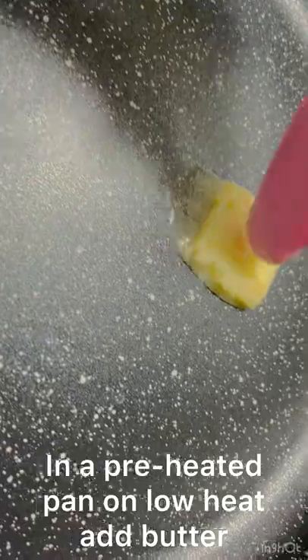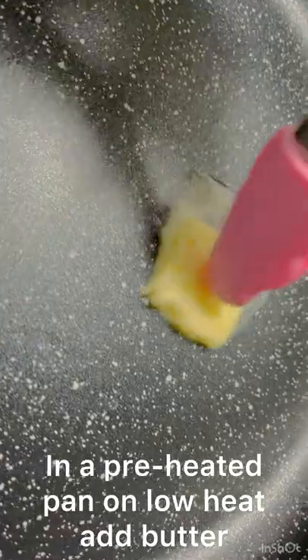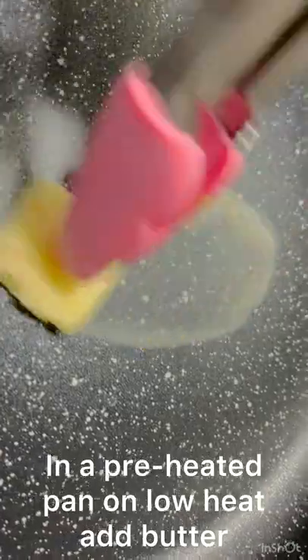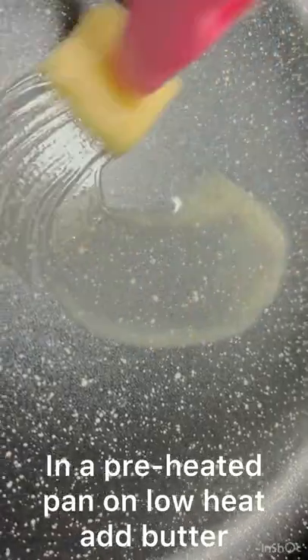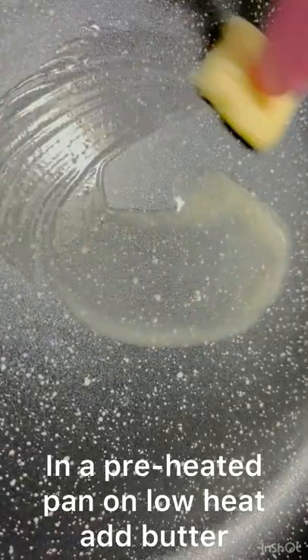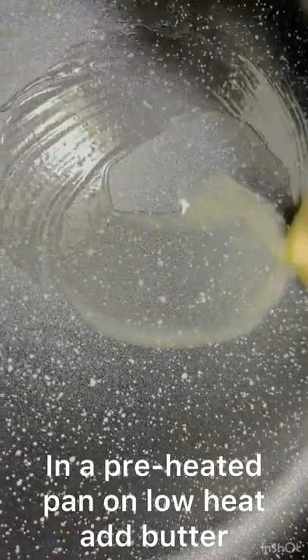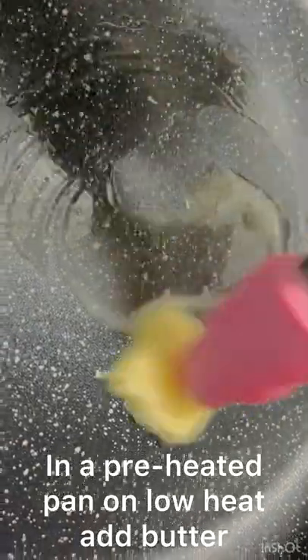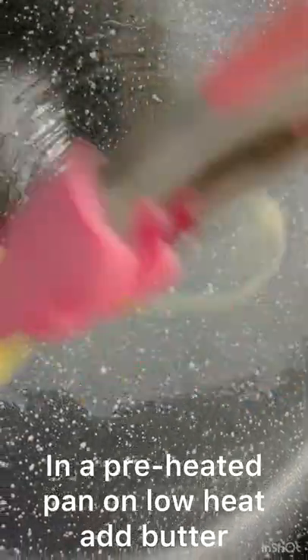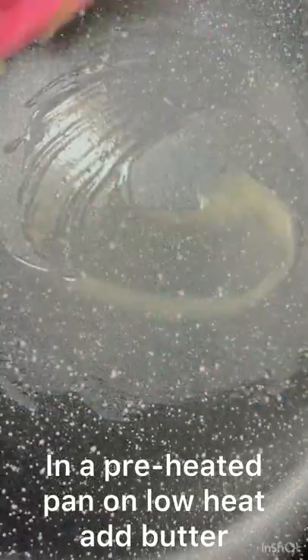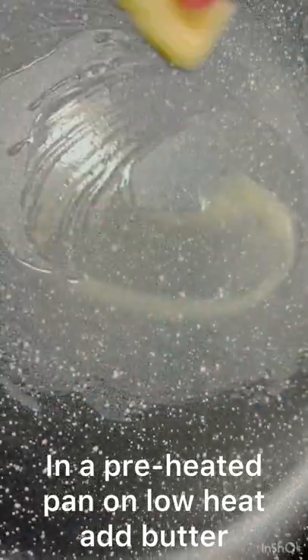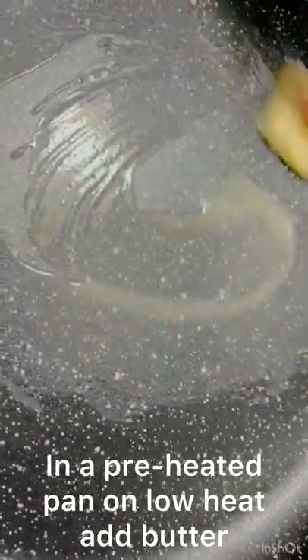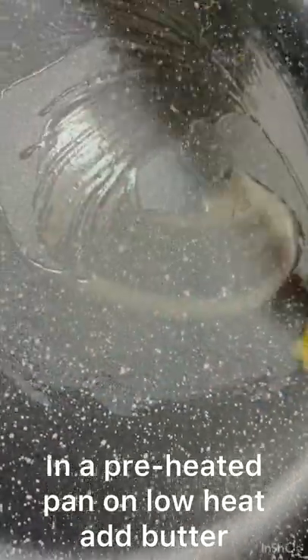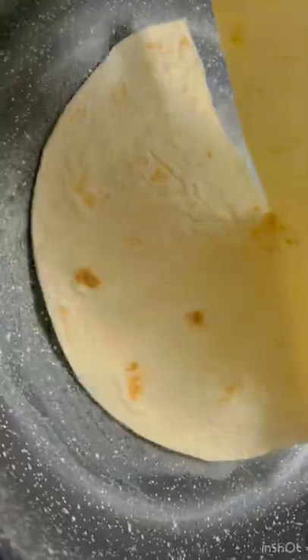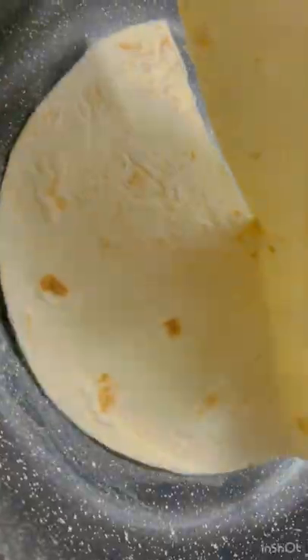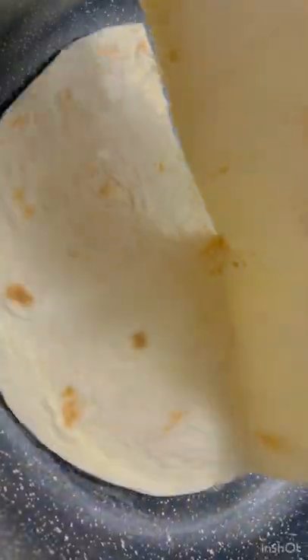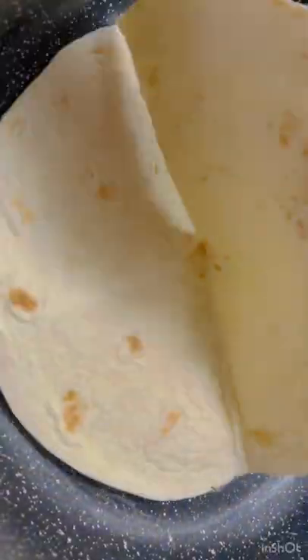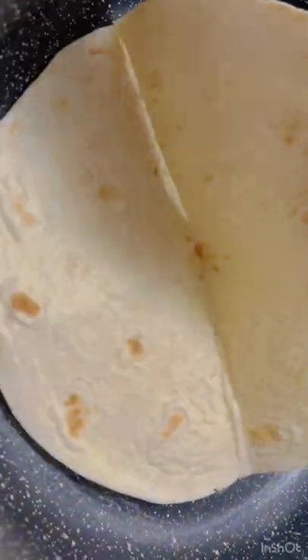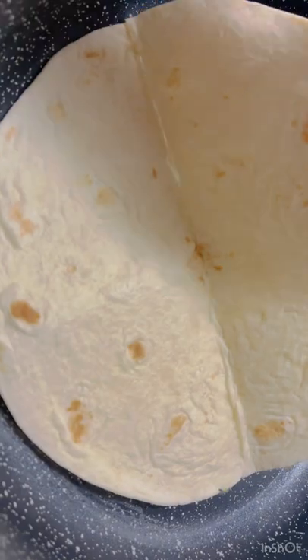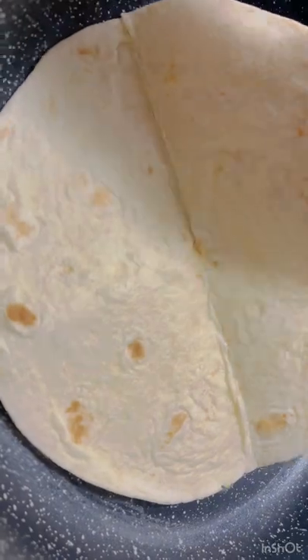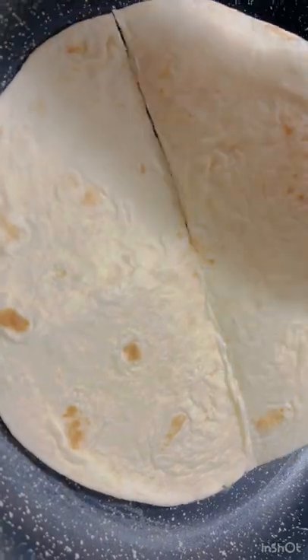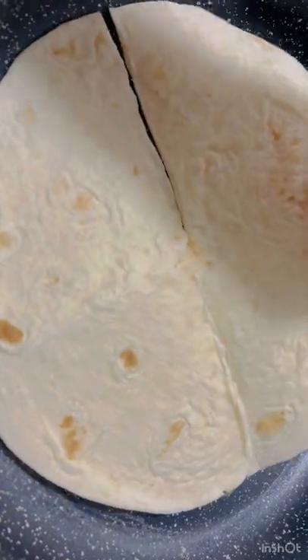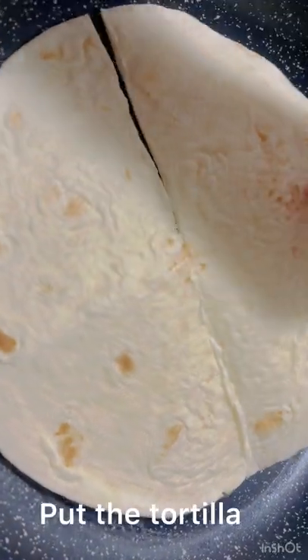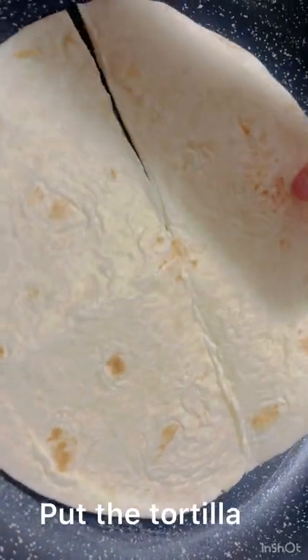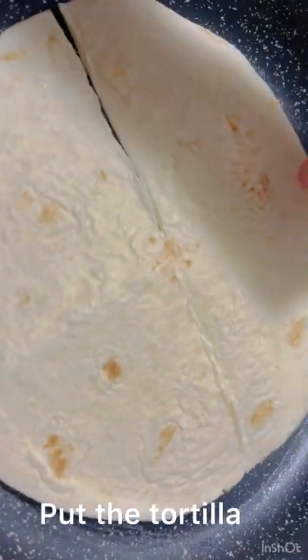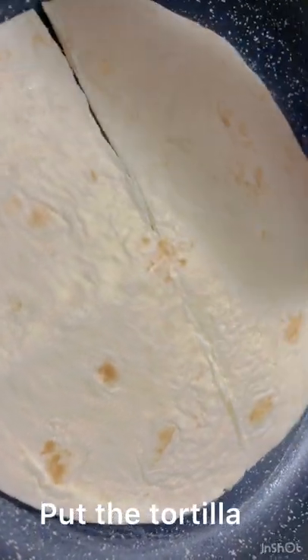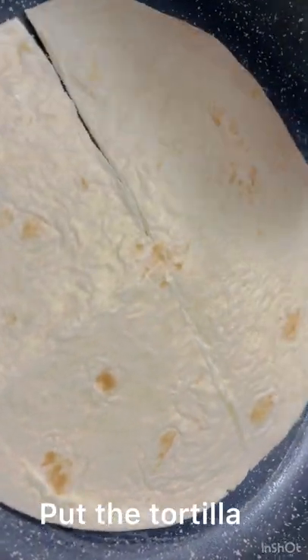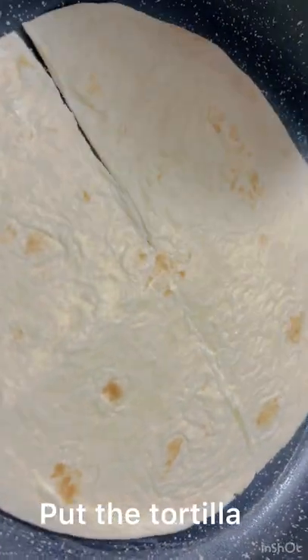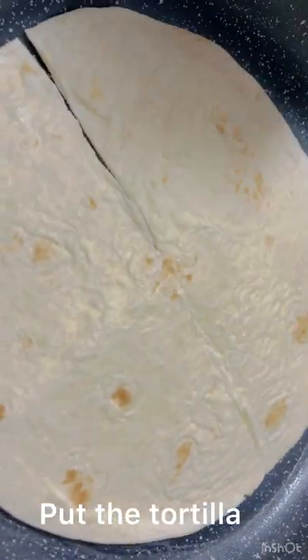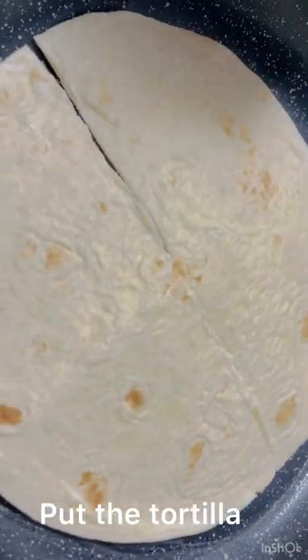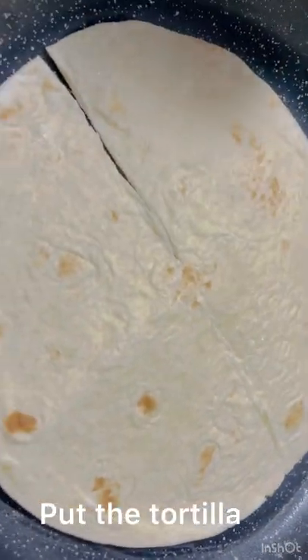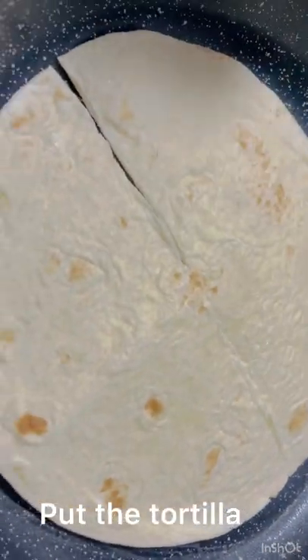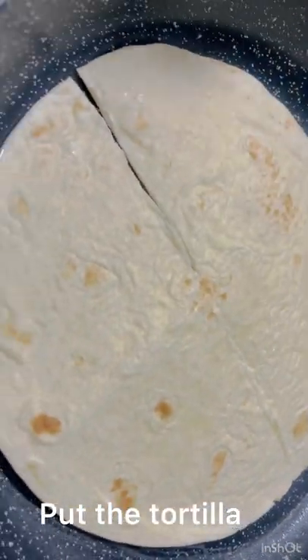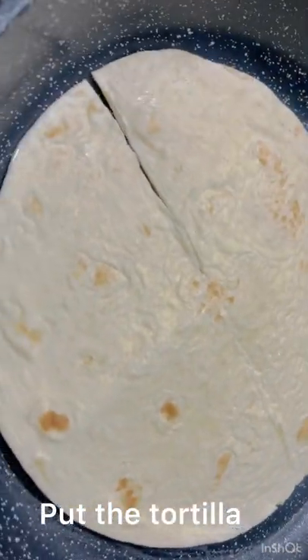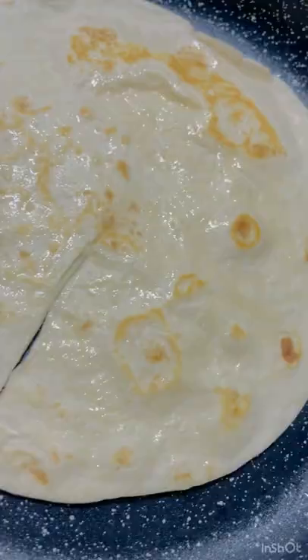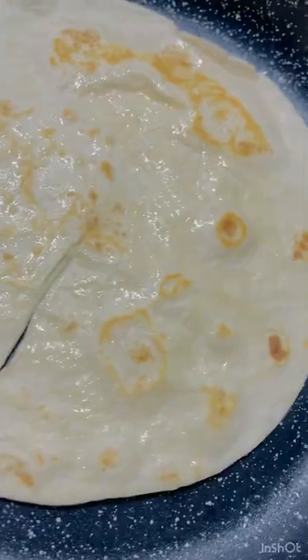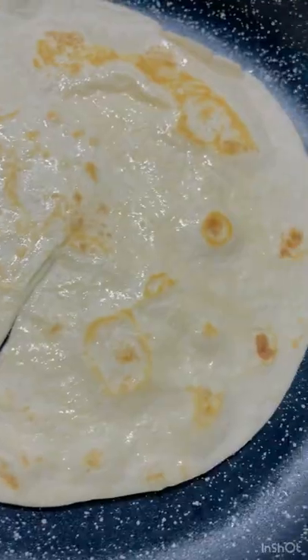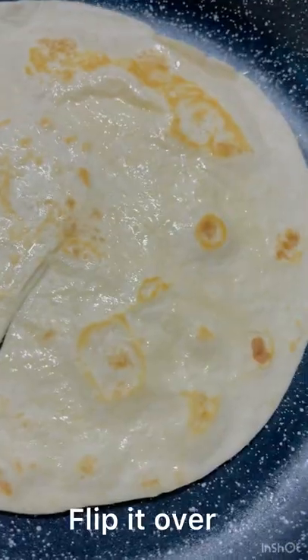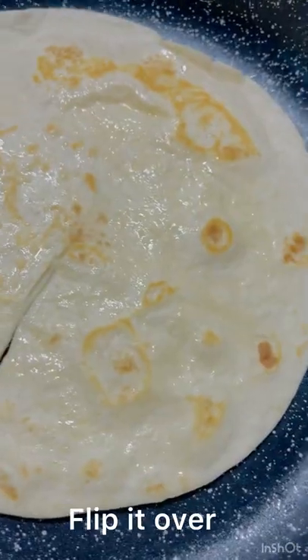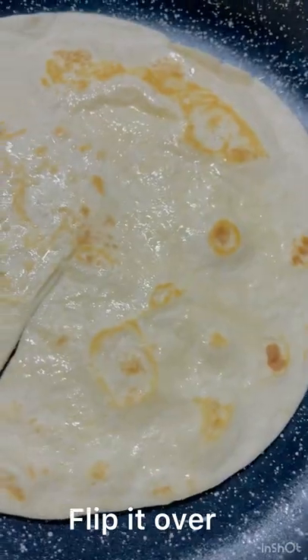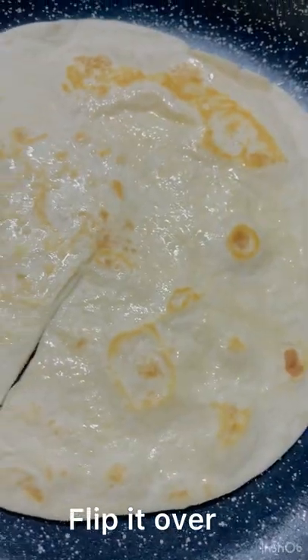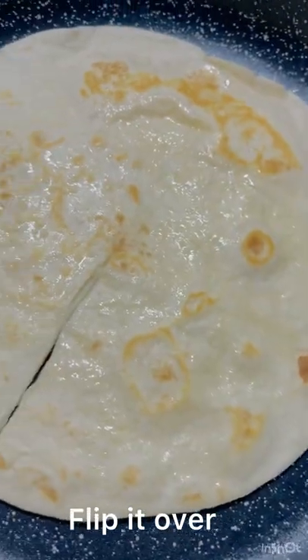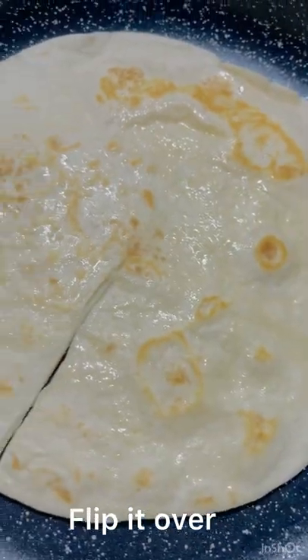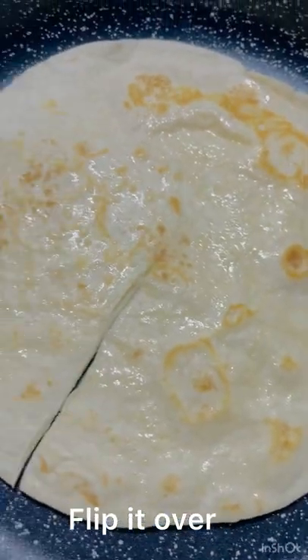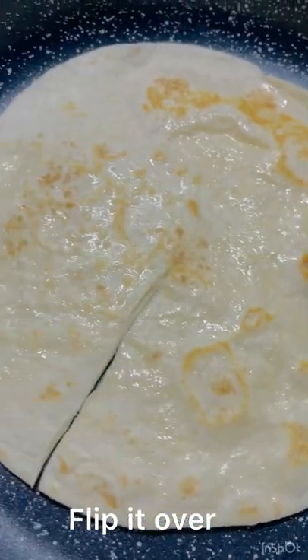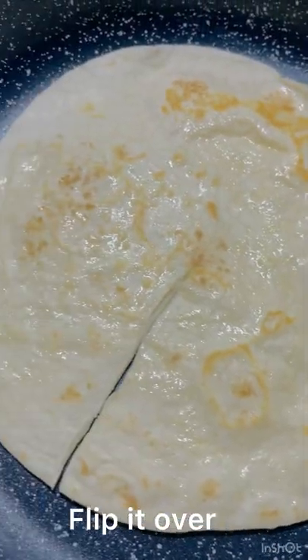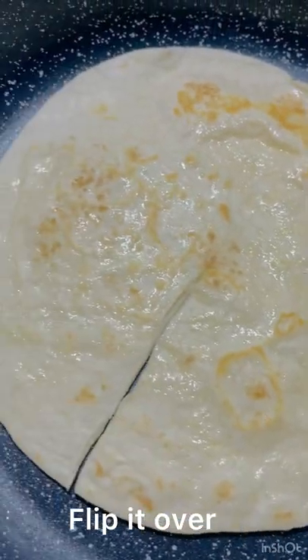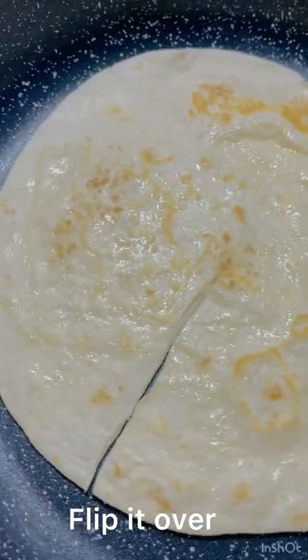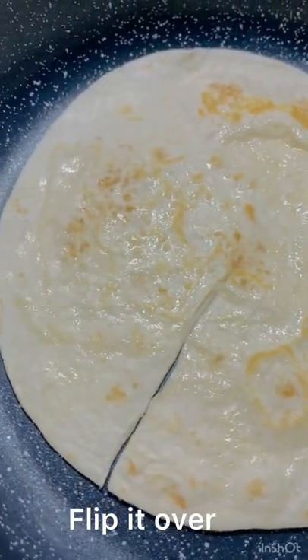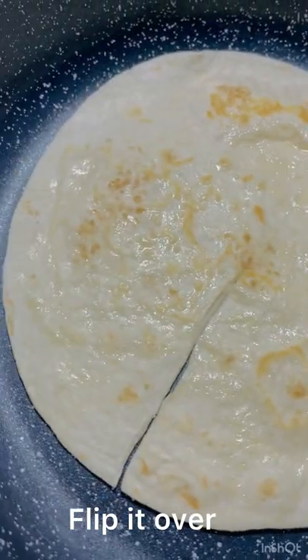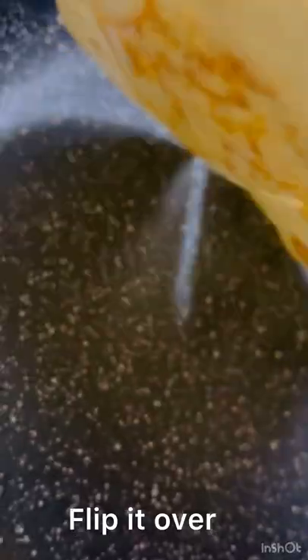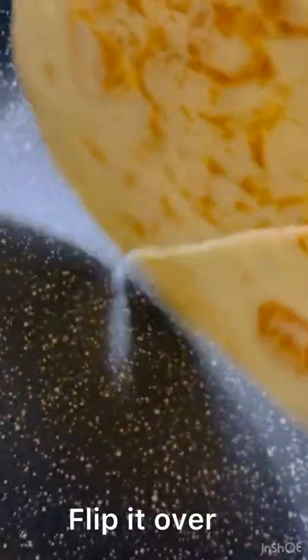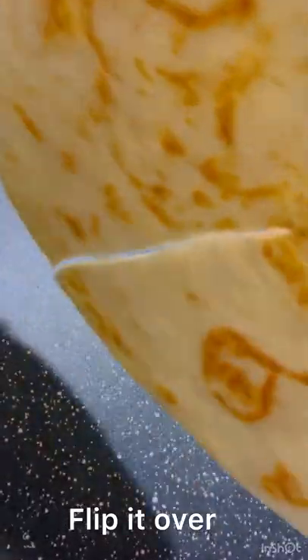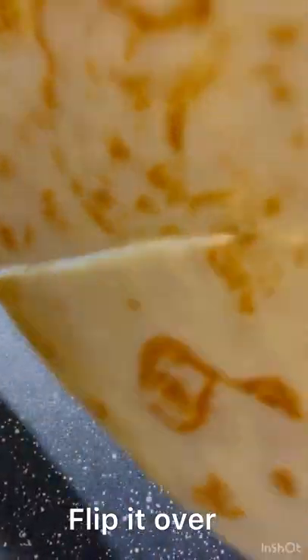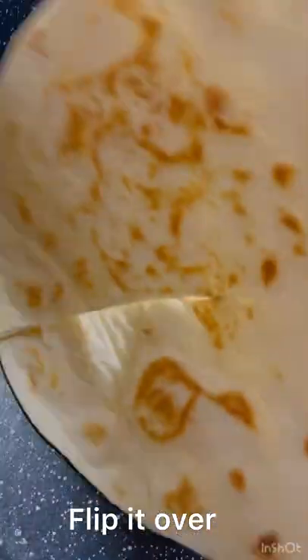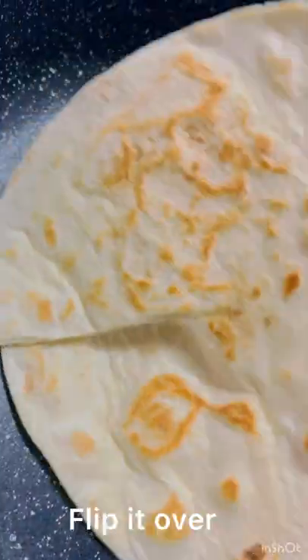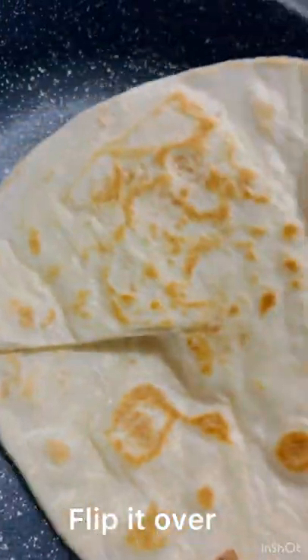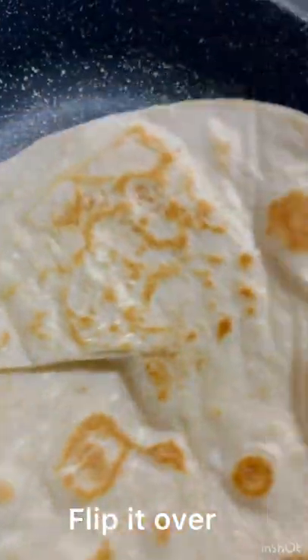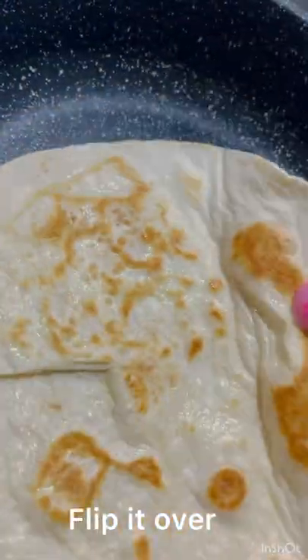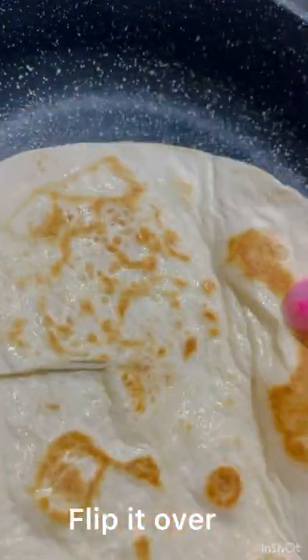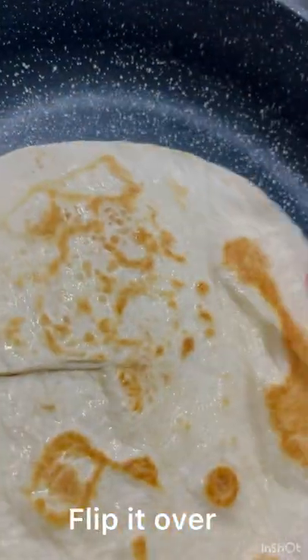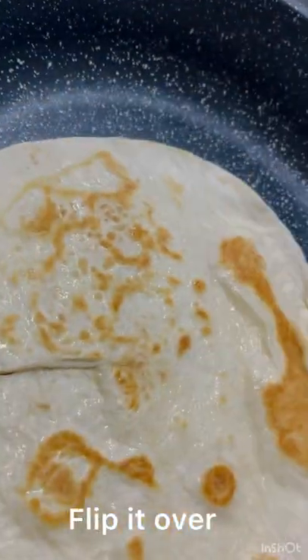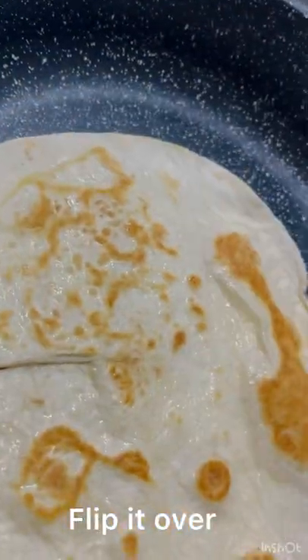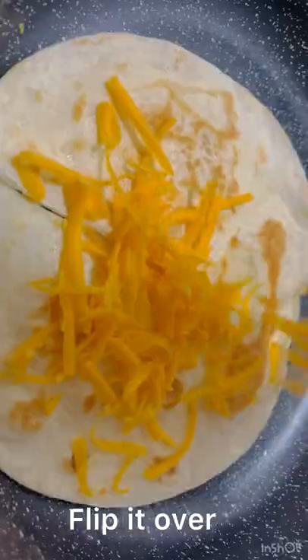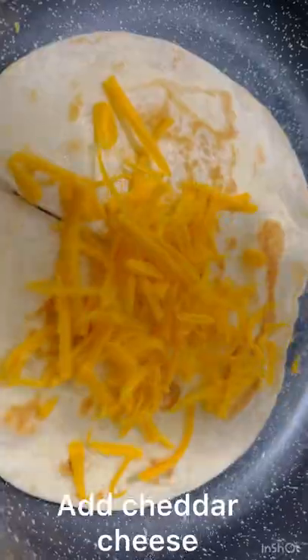In a preheated pan on low heat, add butter. Put the tortilla, flip it over — this will make the tortilla crunchy.